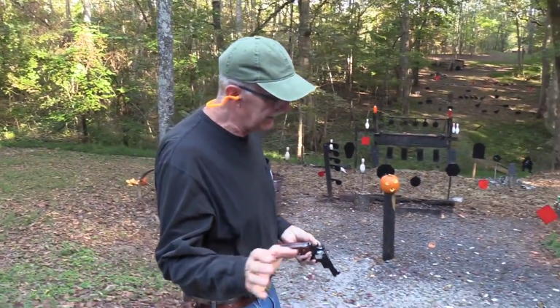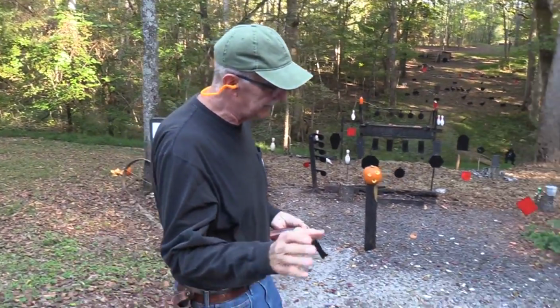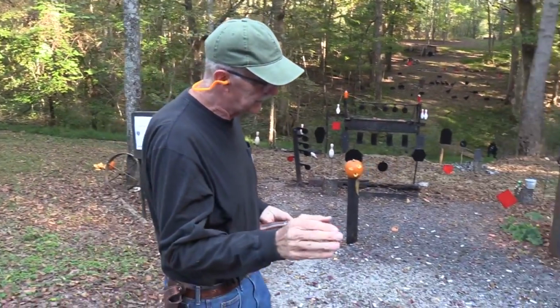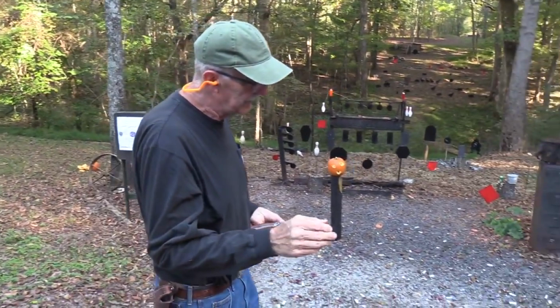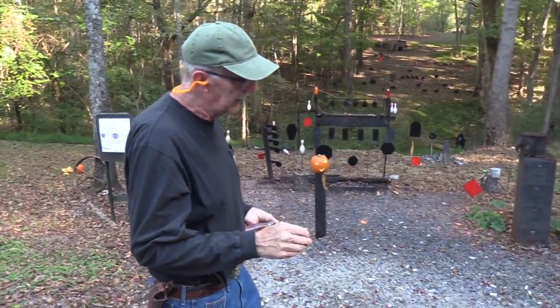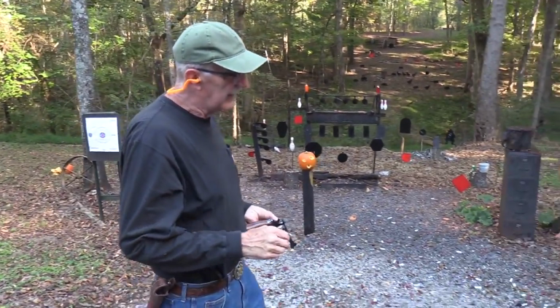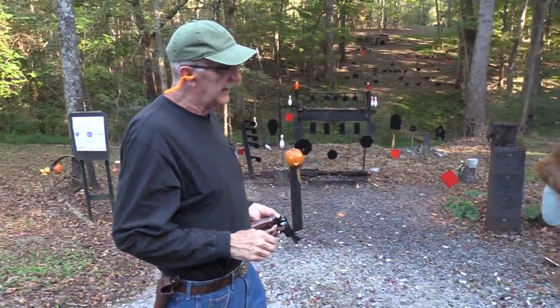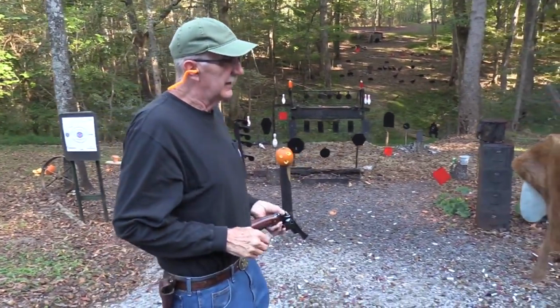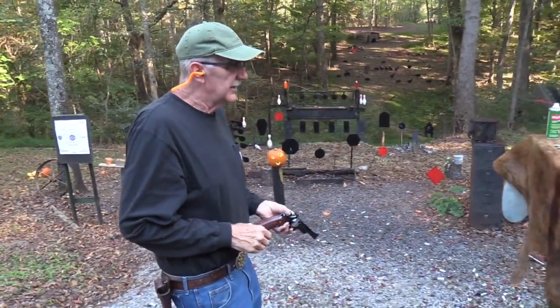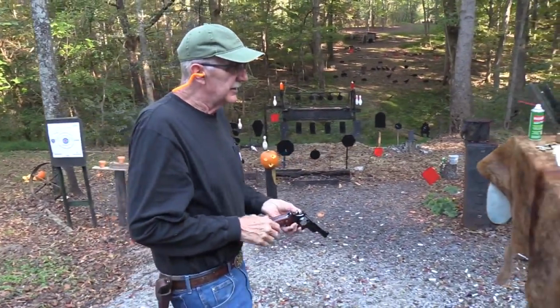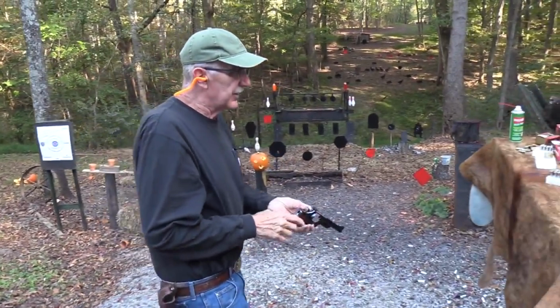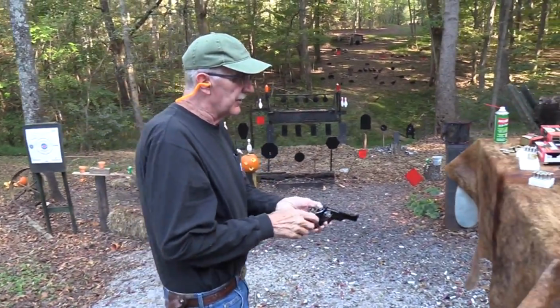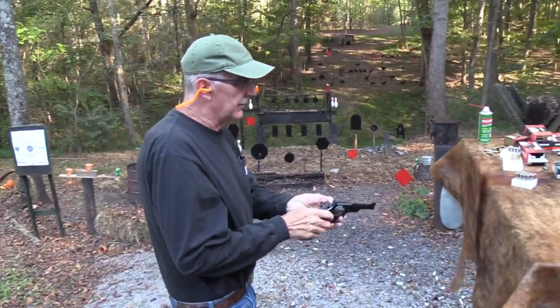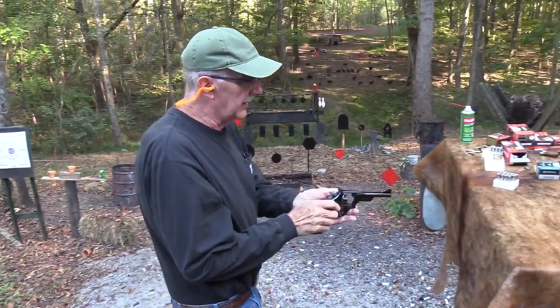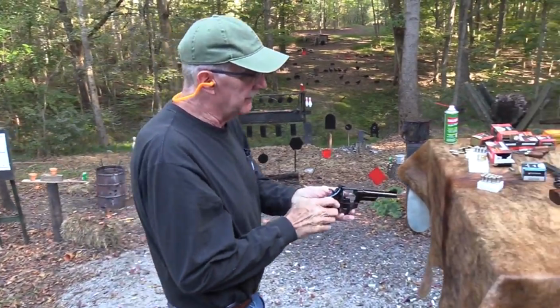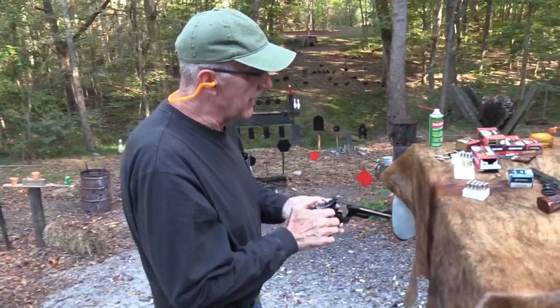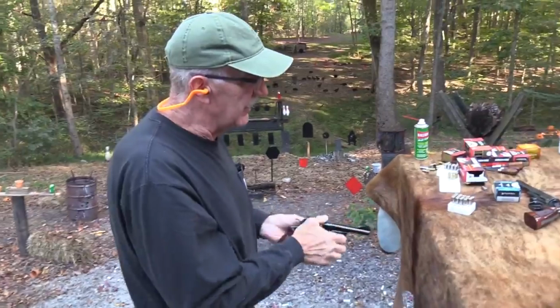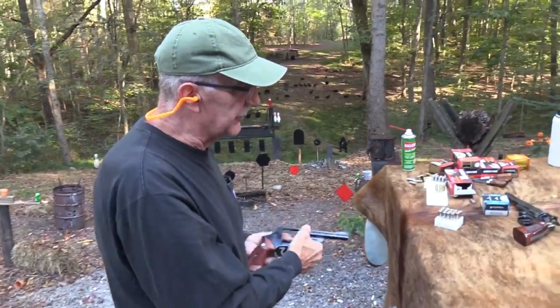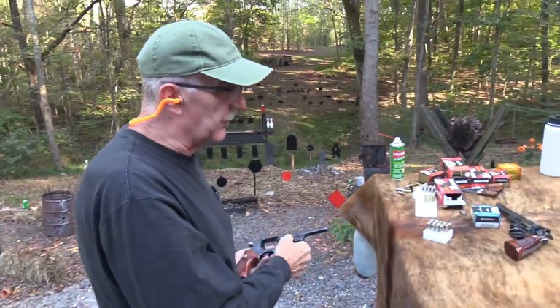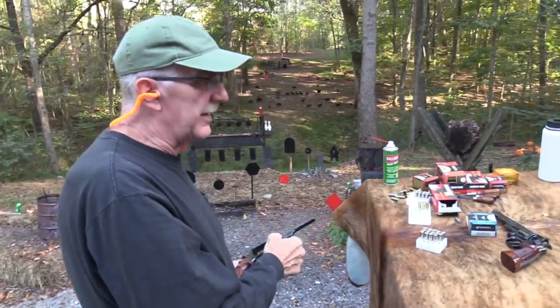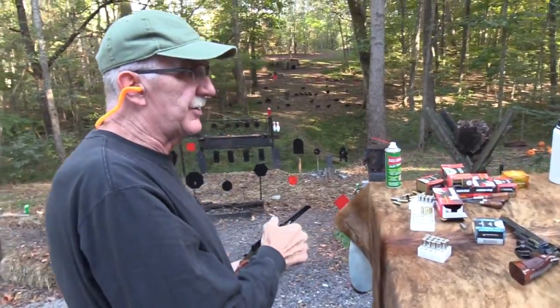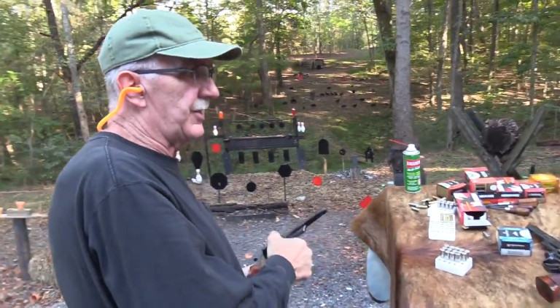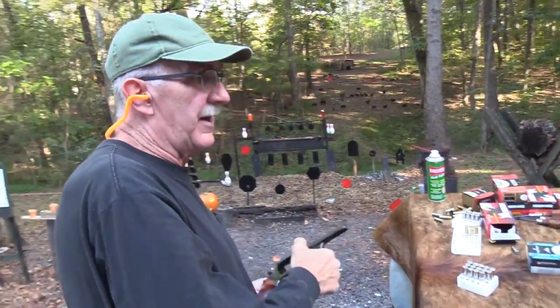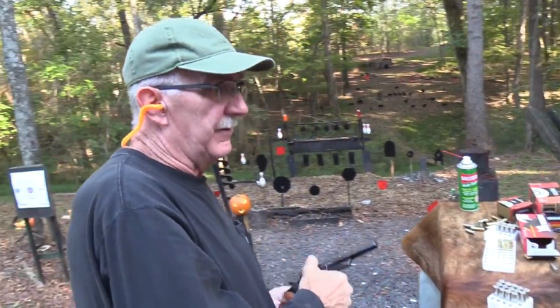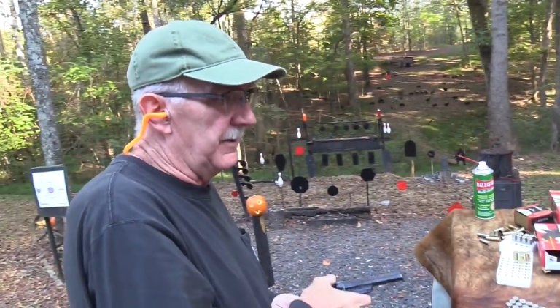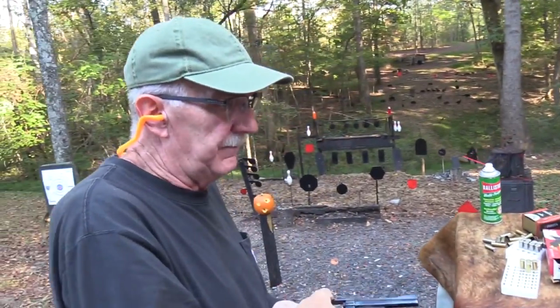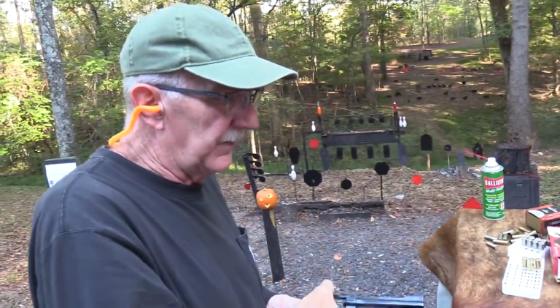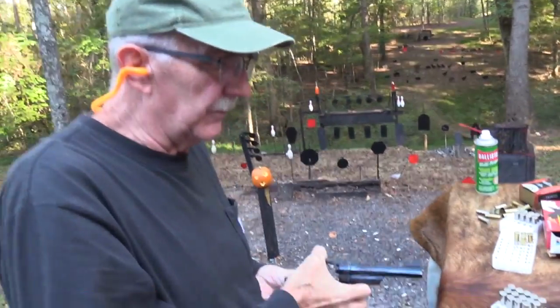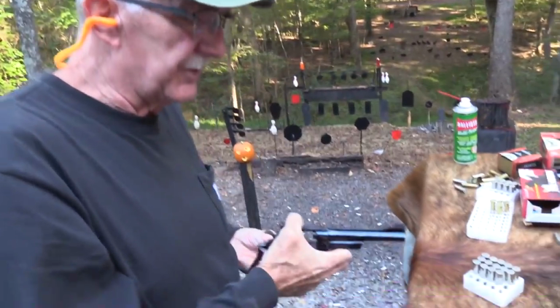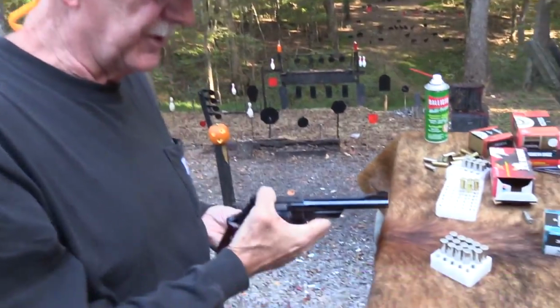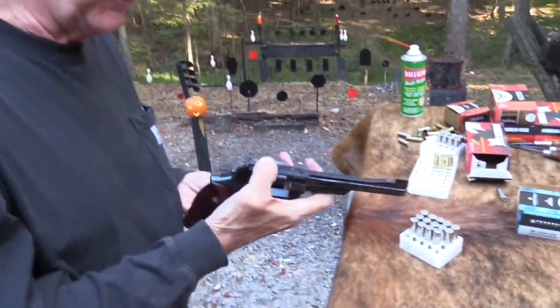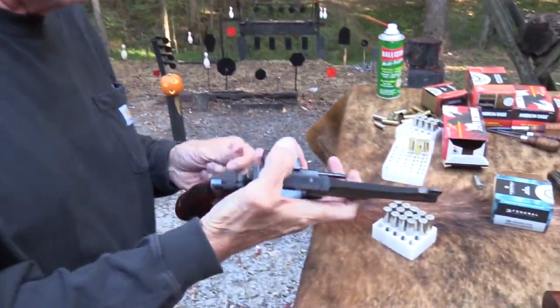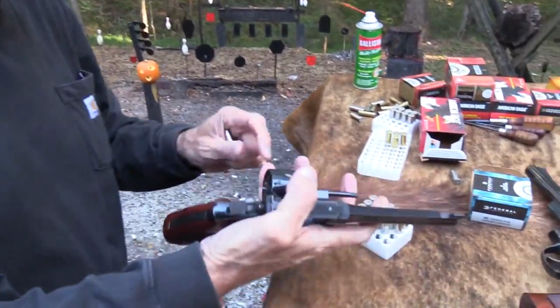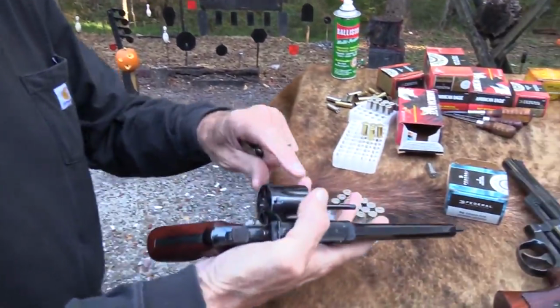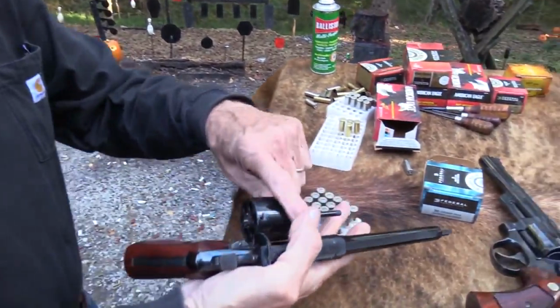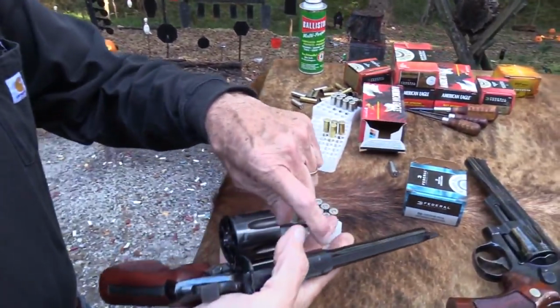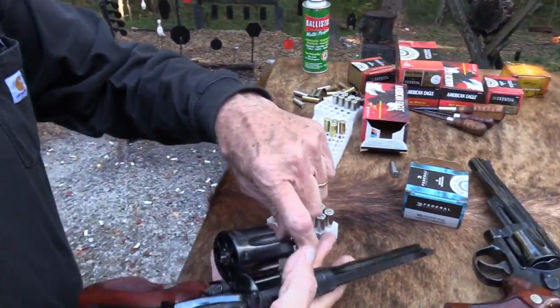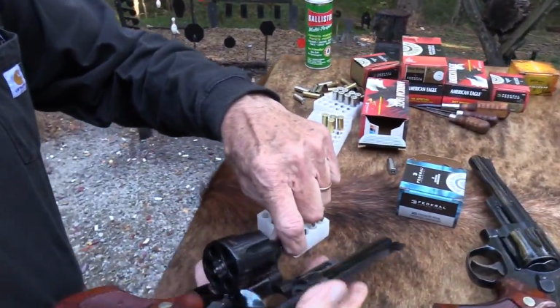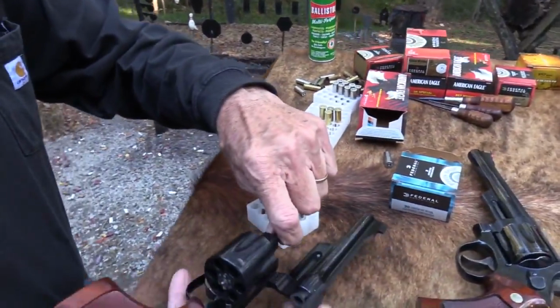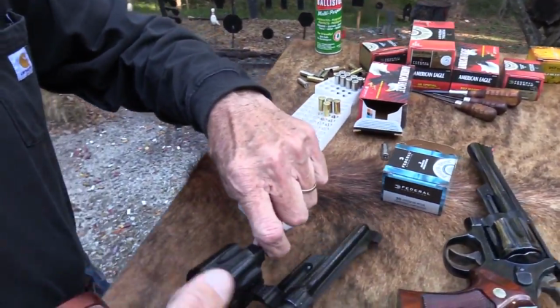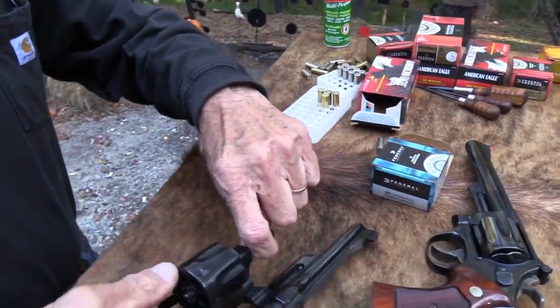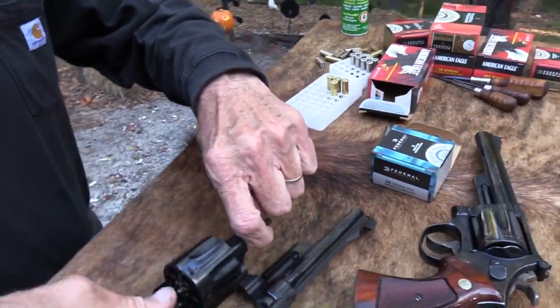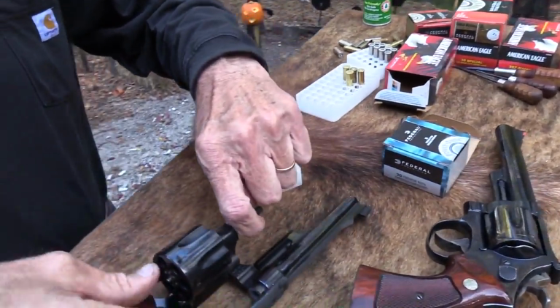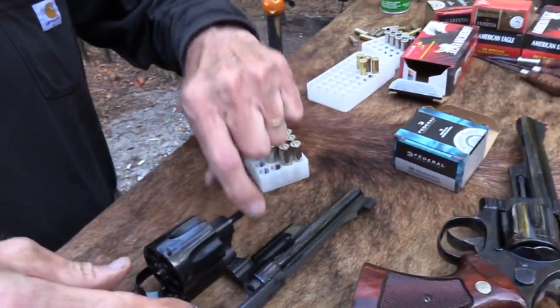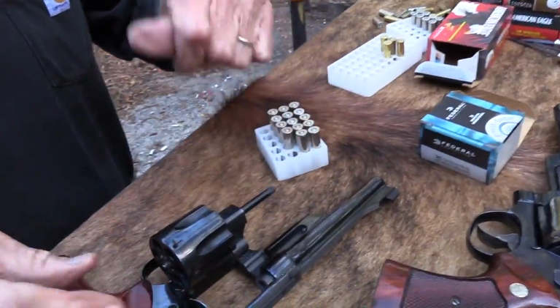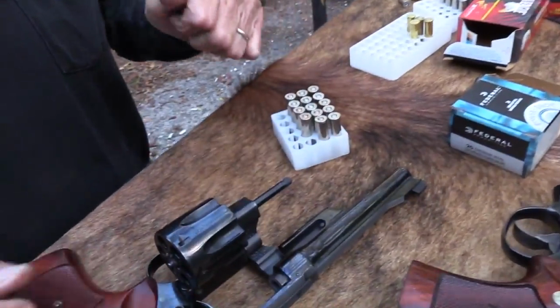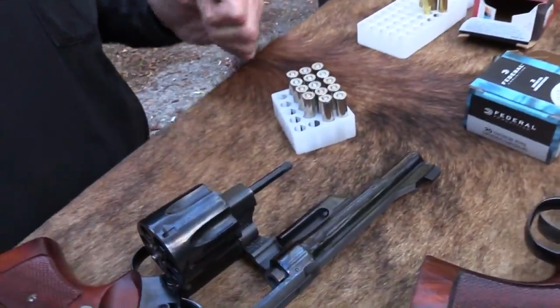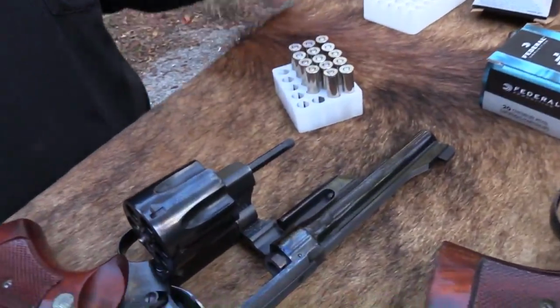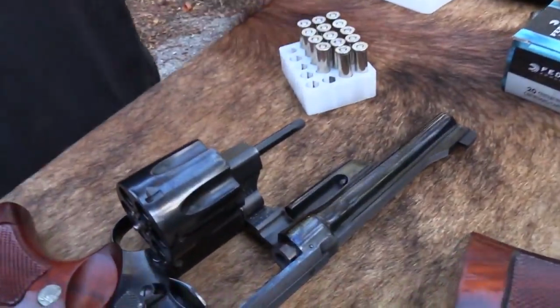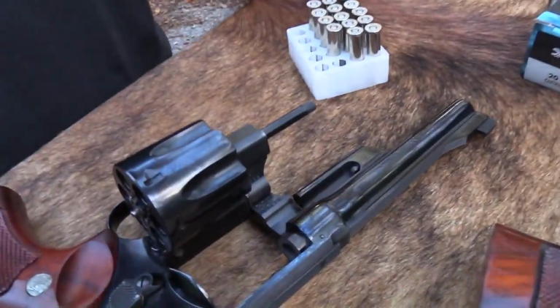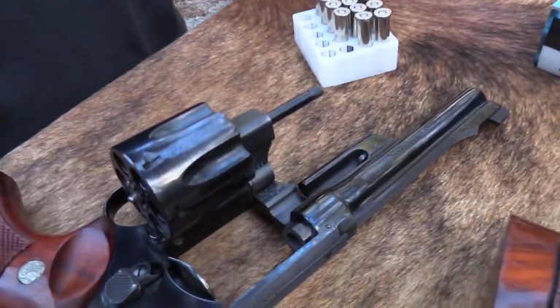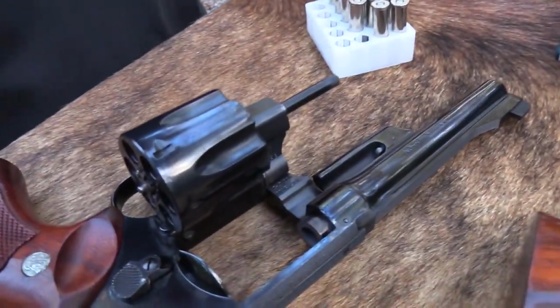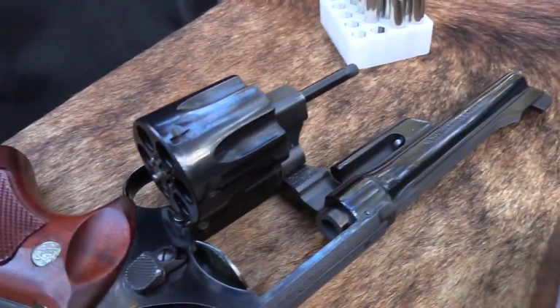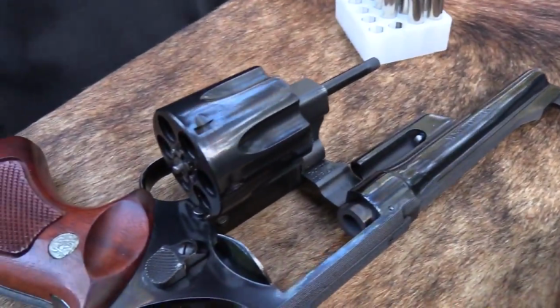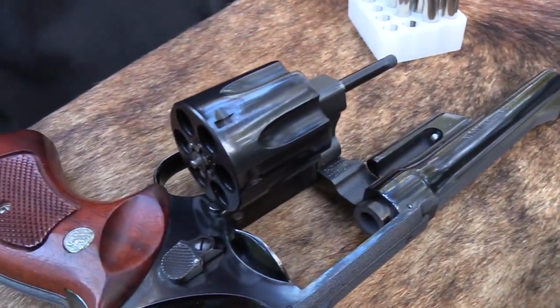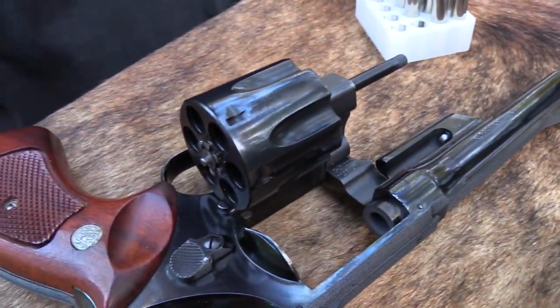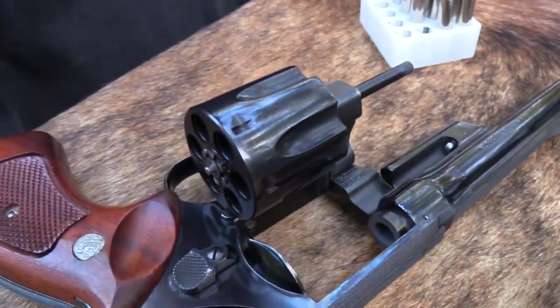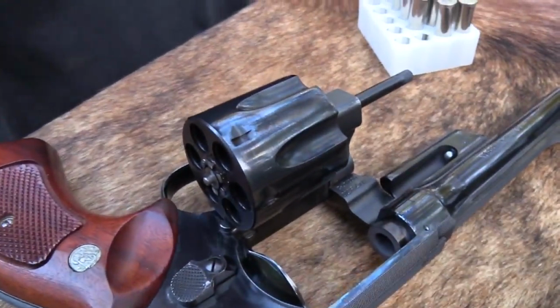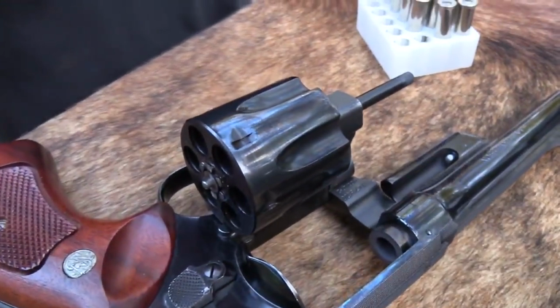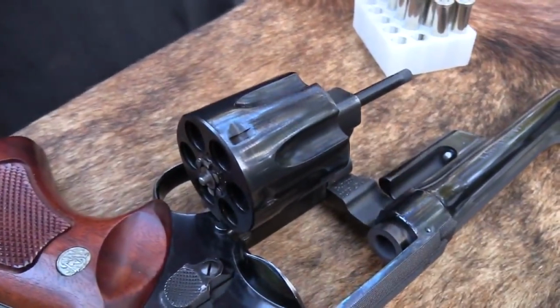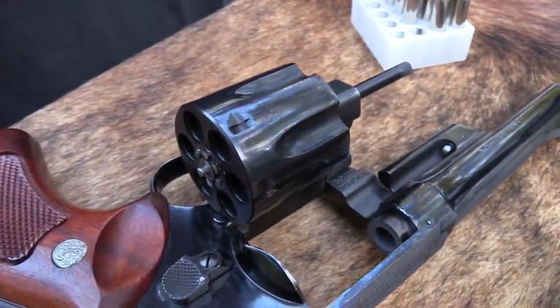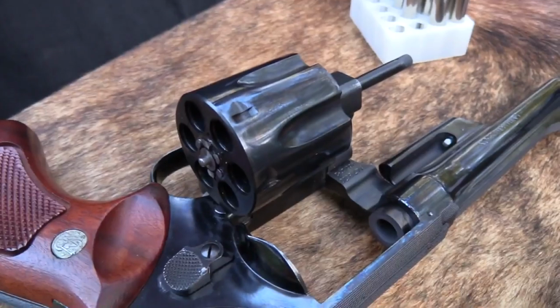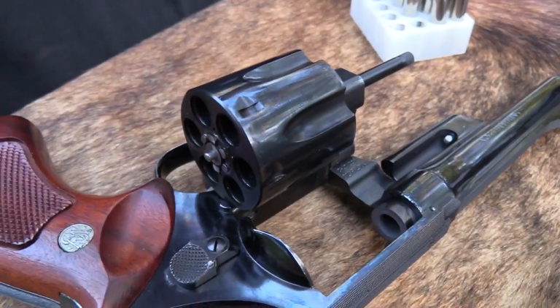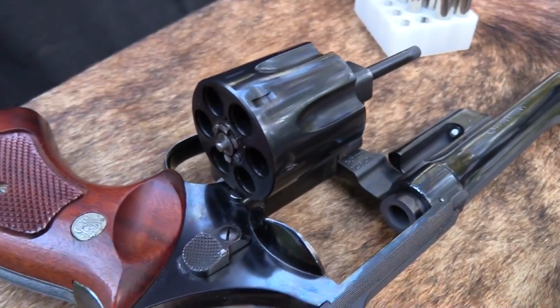Got a bowling pin at the same time! We'll shoot six more and let you go. The Model 27 was the .357 Magnum — it was called the Registered Magnum when it first came out.